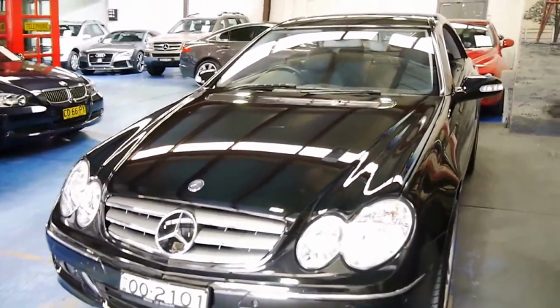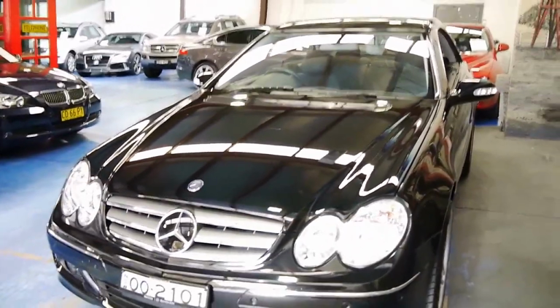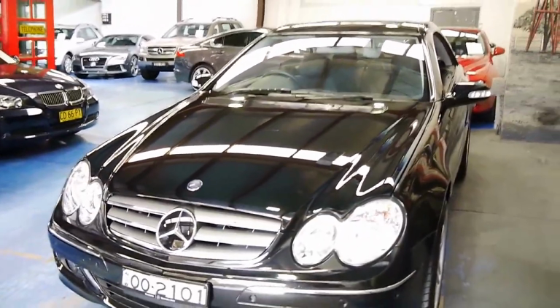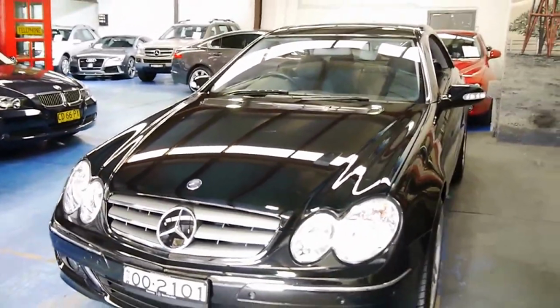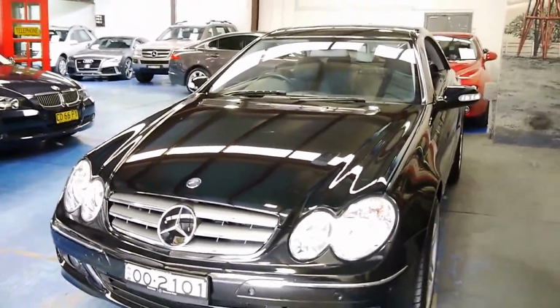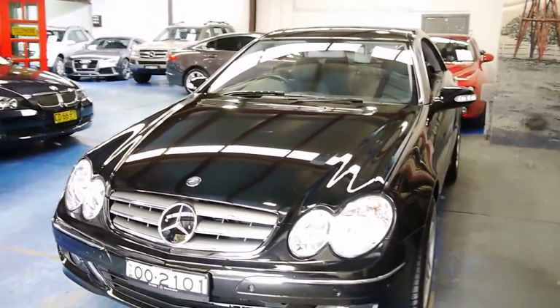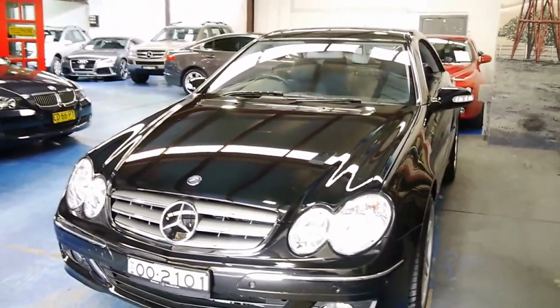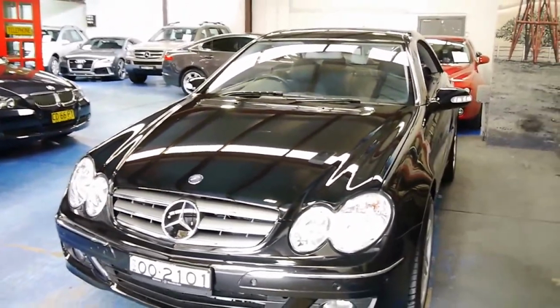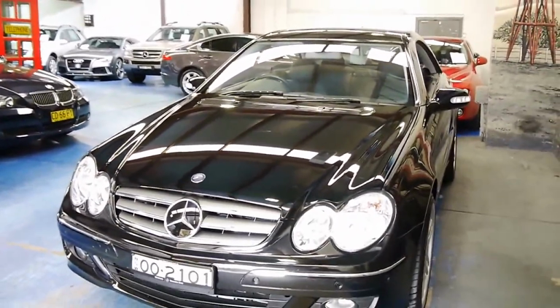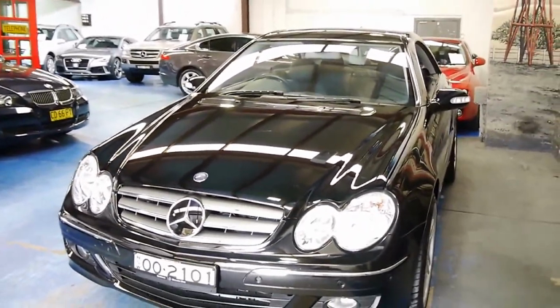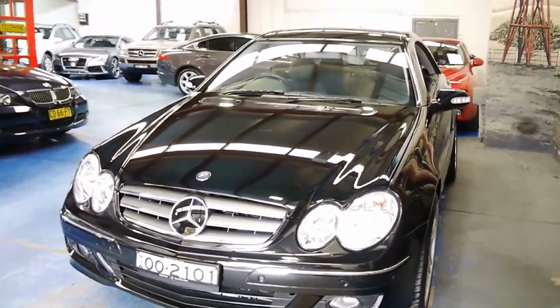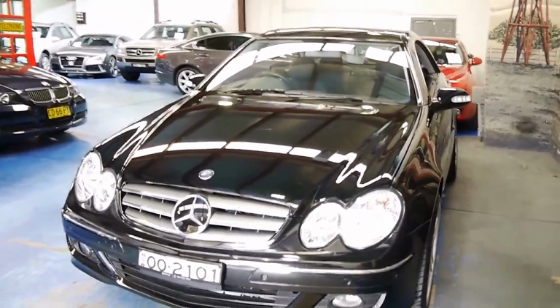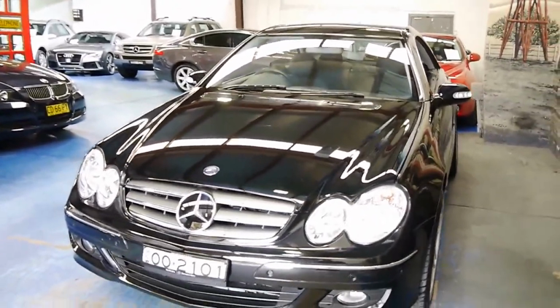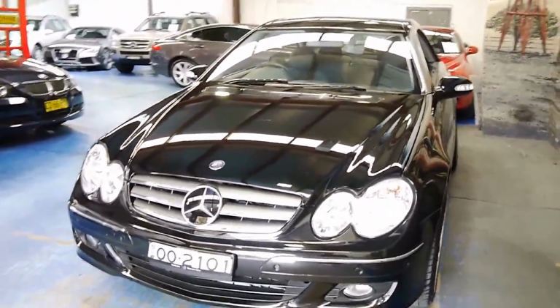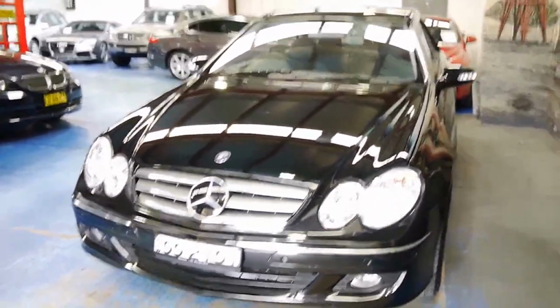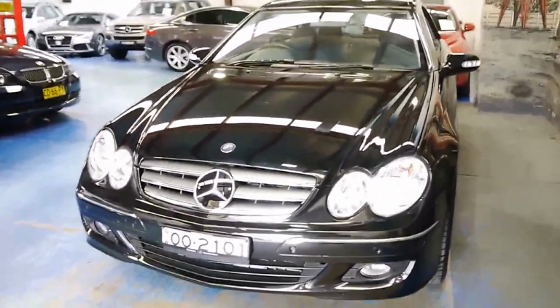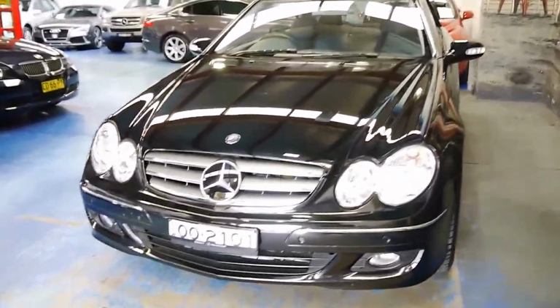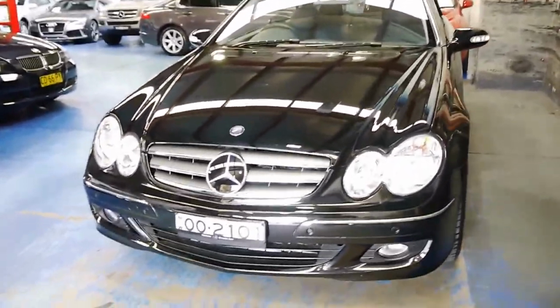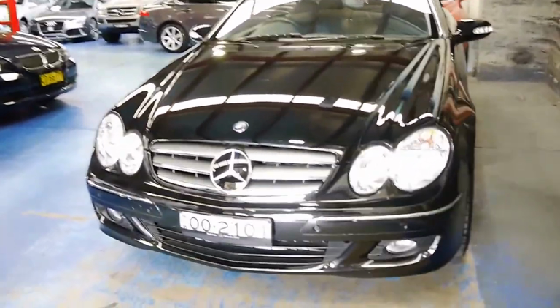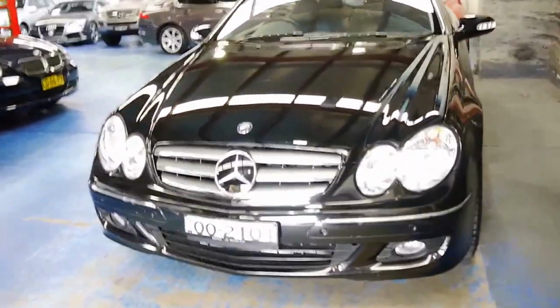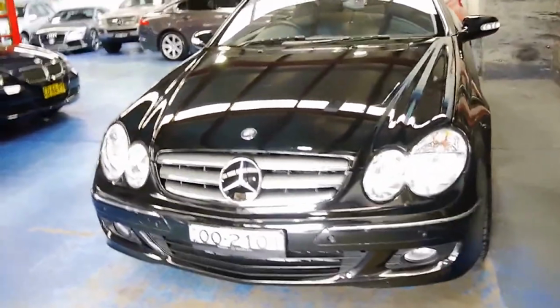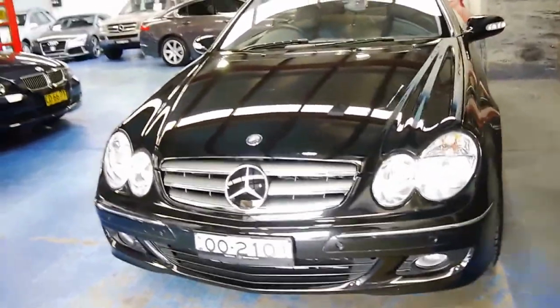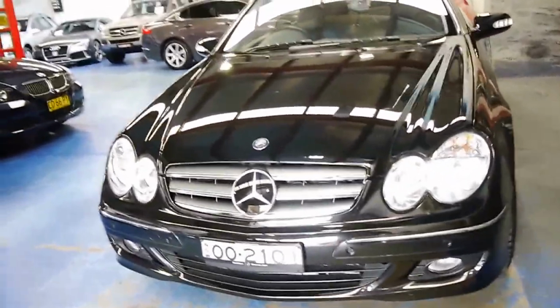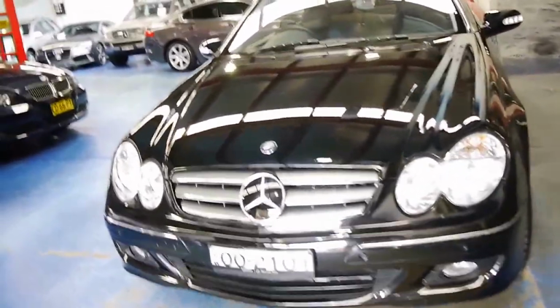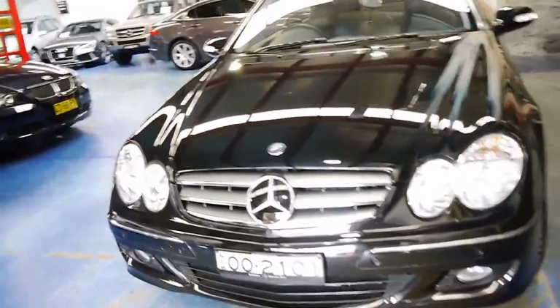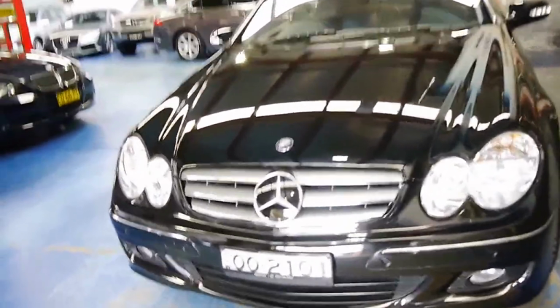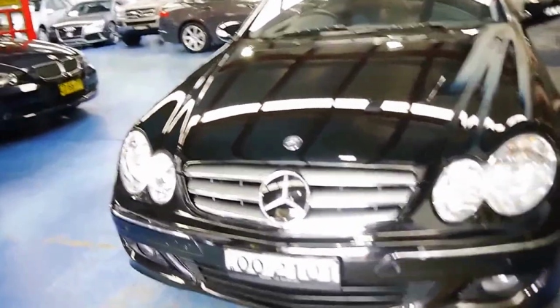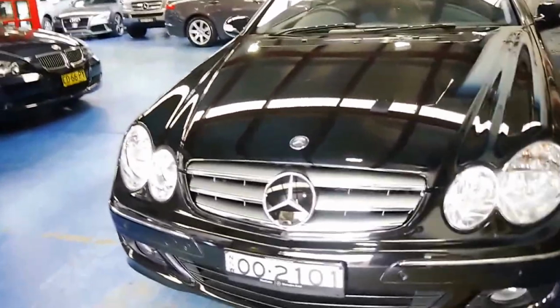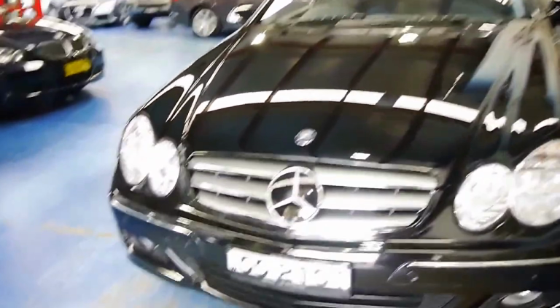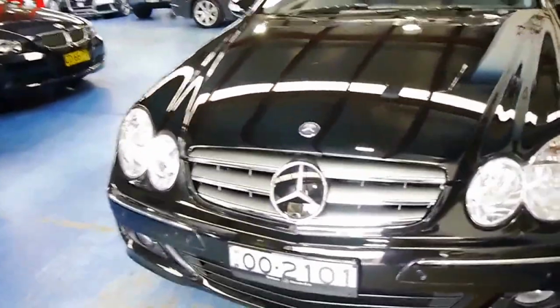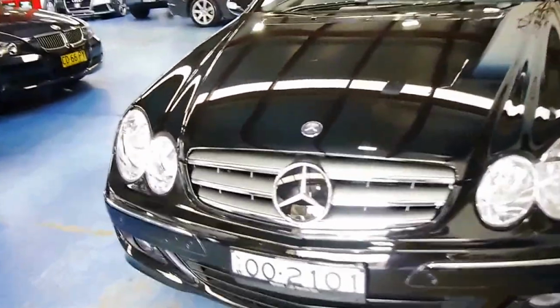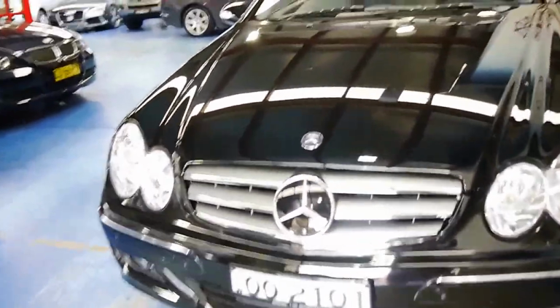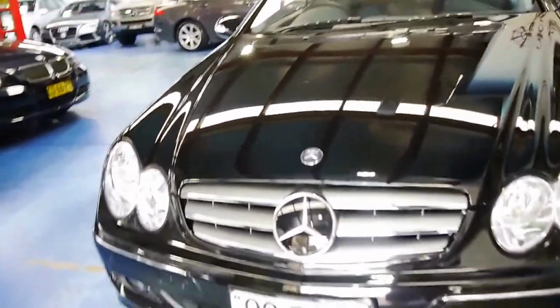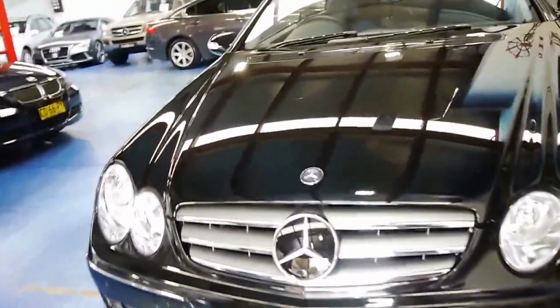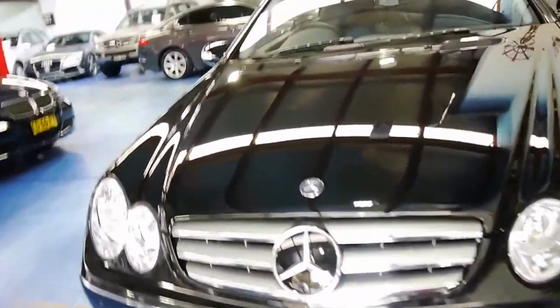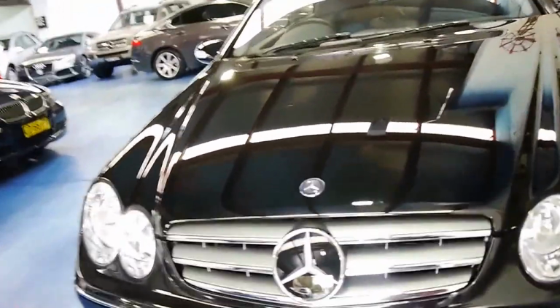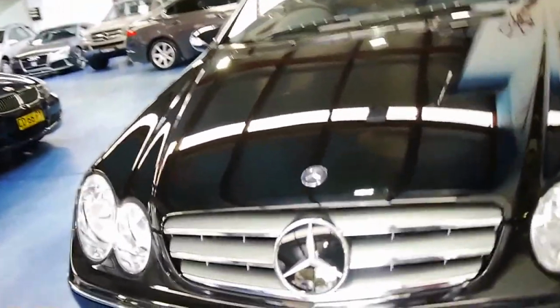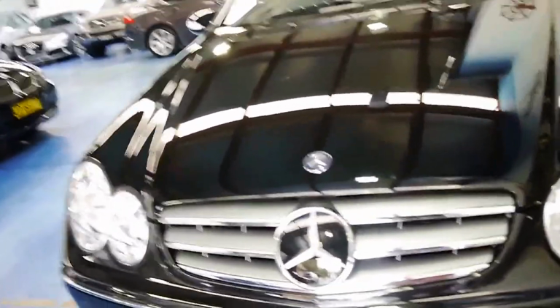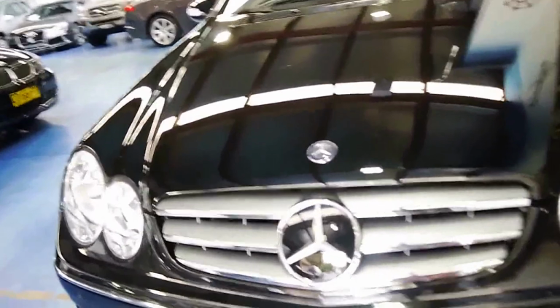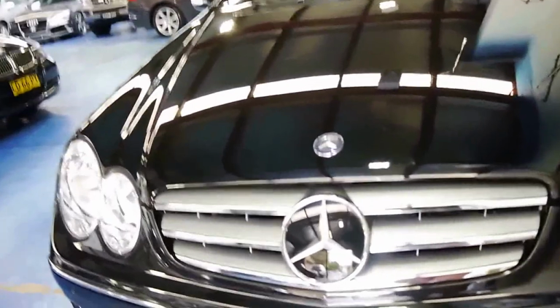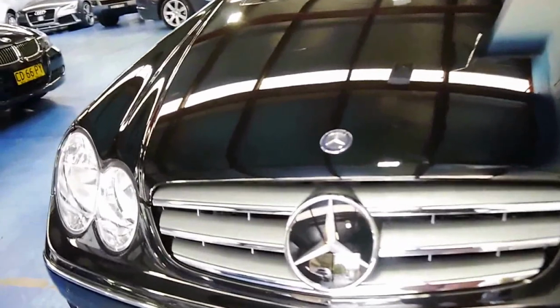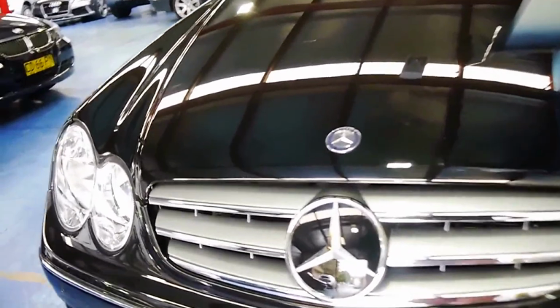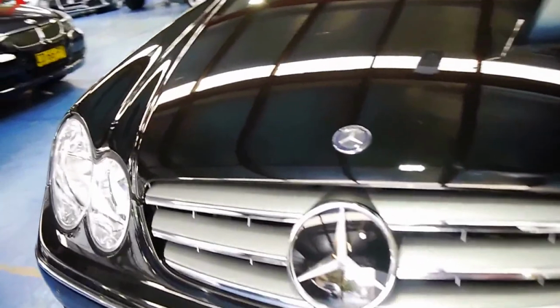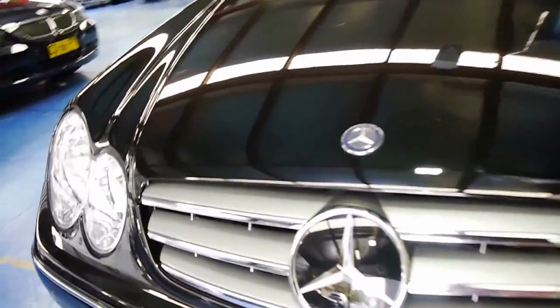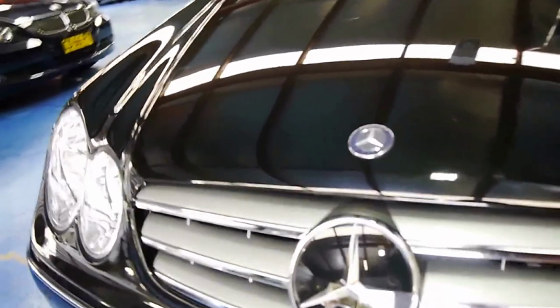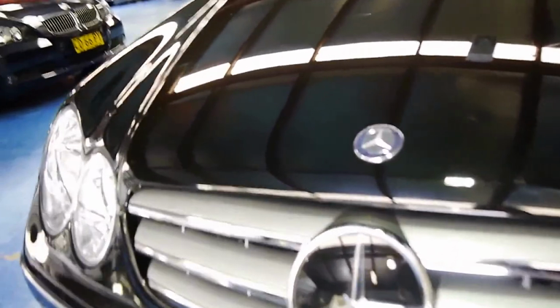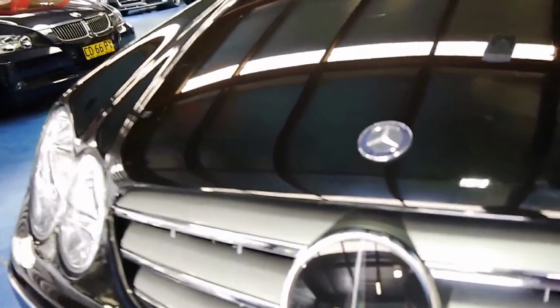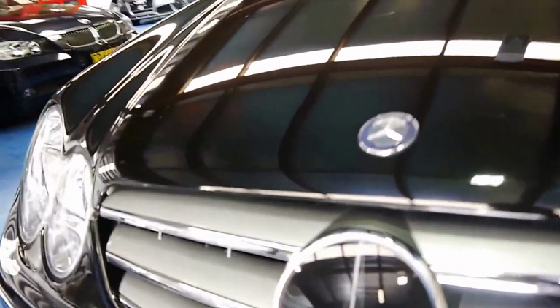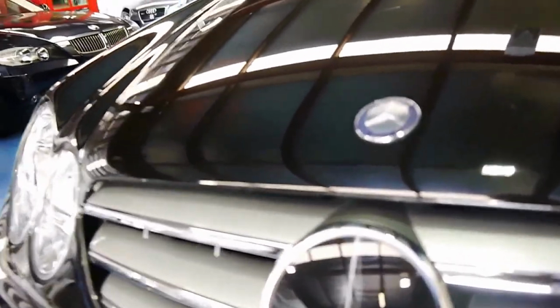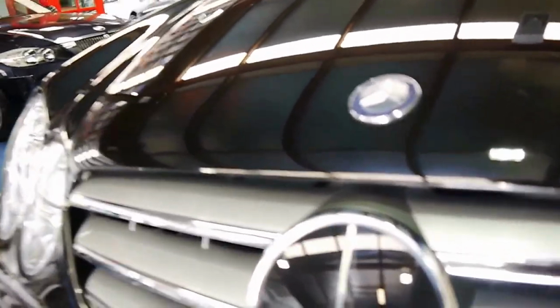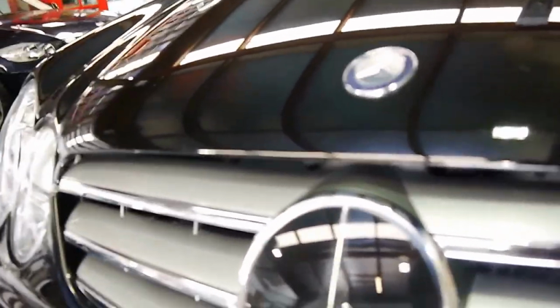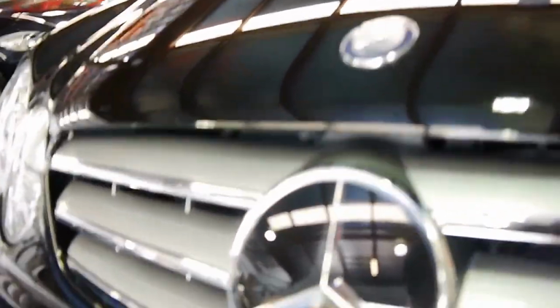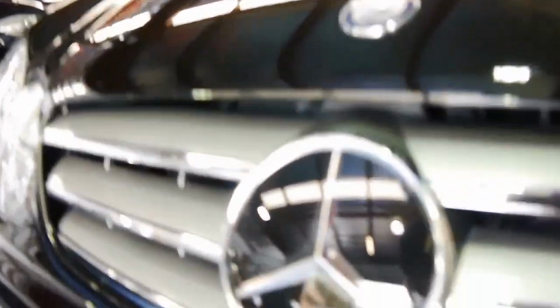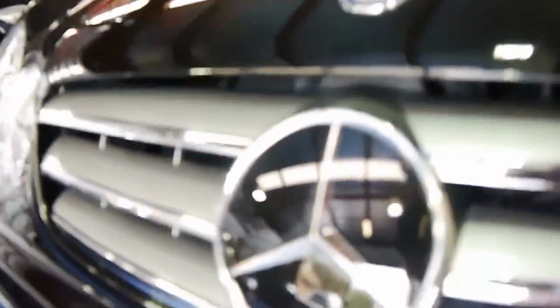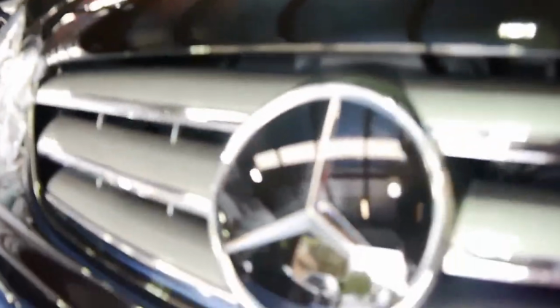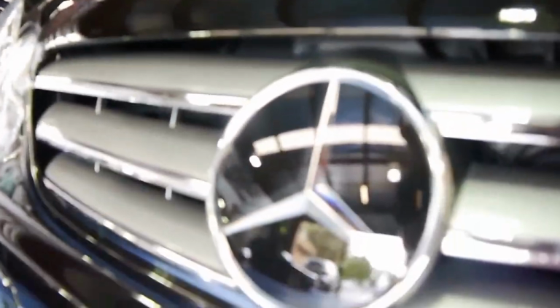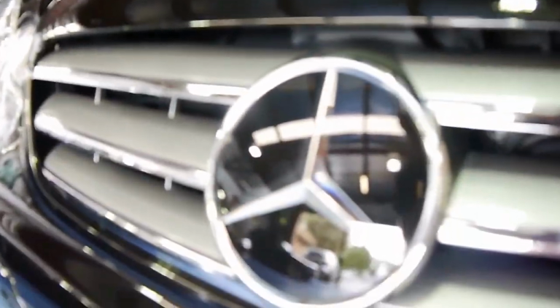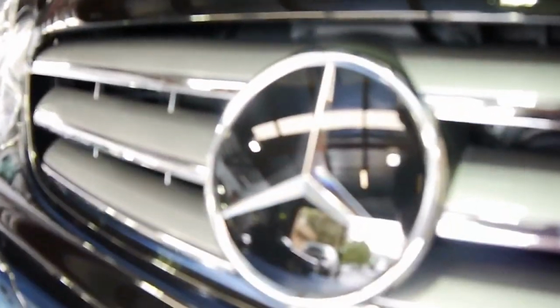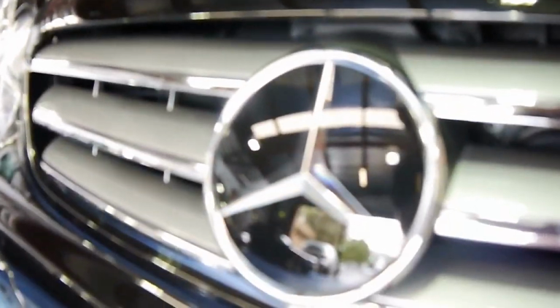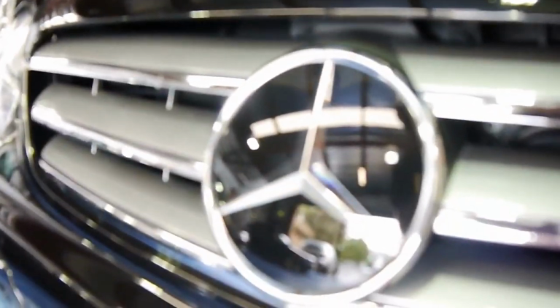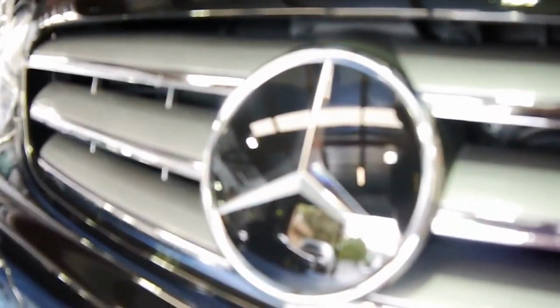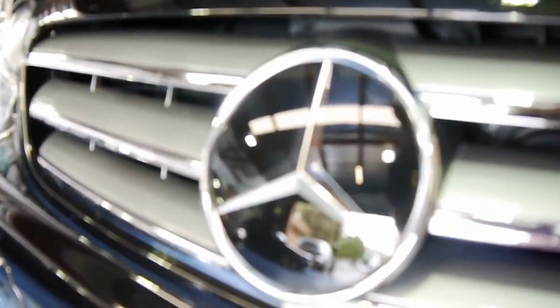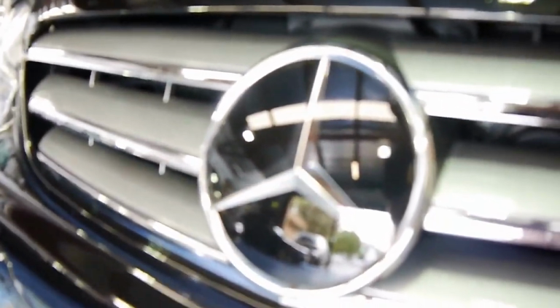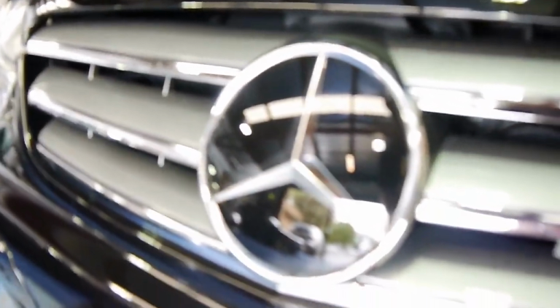Obviously it's got parking sensors front and rear. You can tell when these cars have radar cruise control — they have this different-looking Mercedes badge on the front.